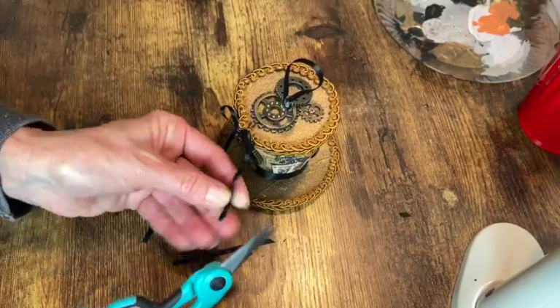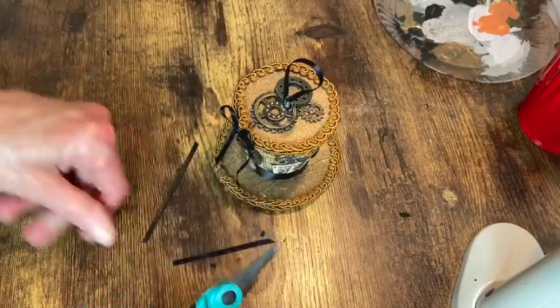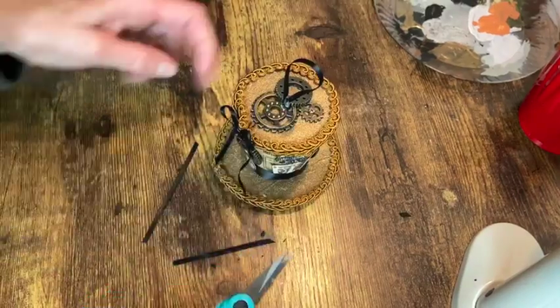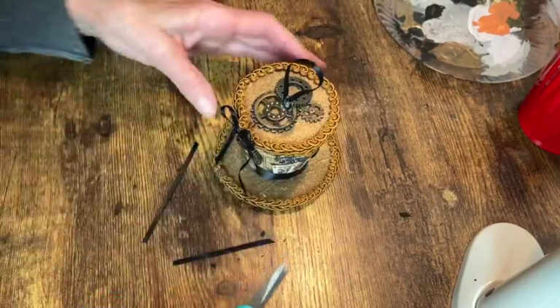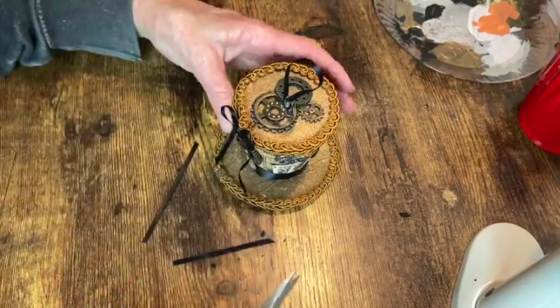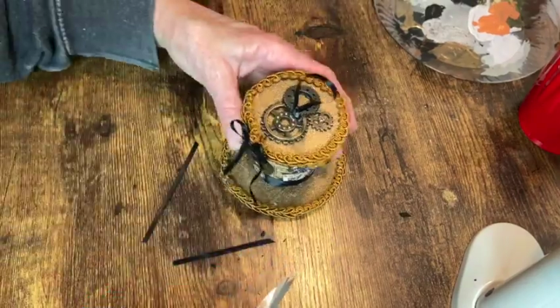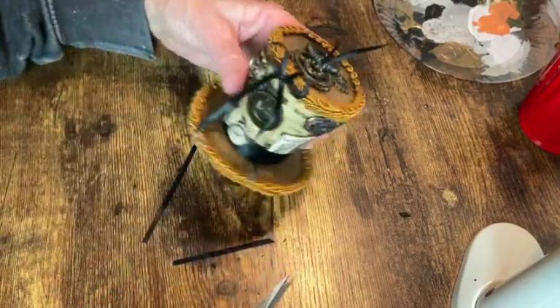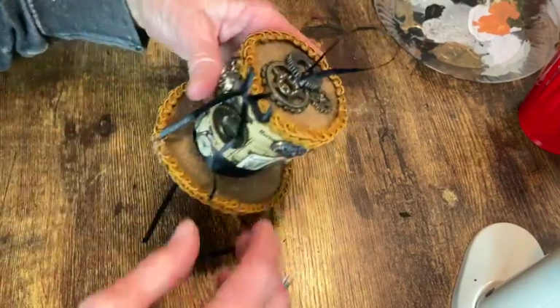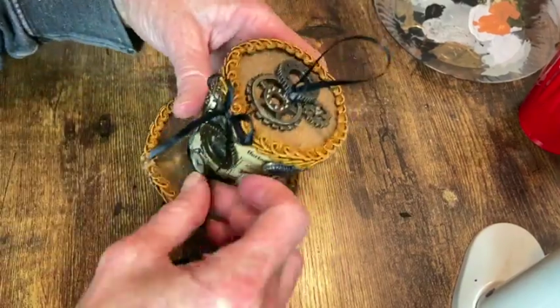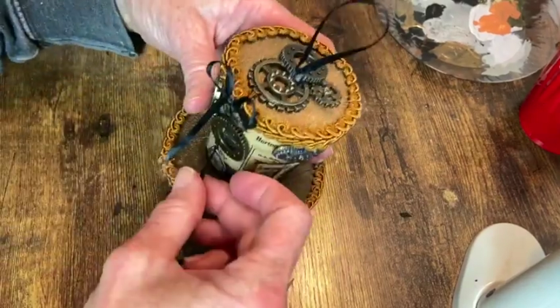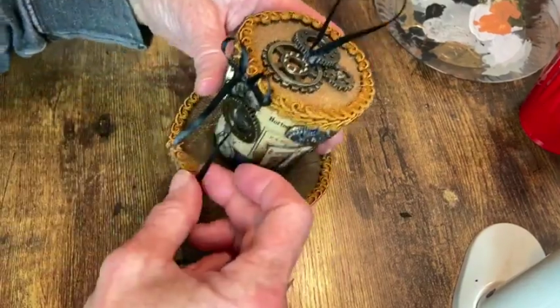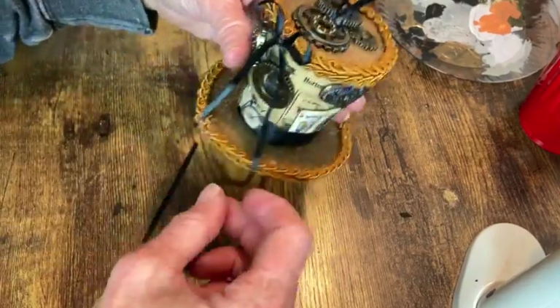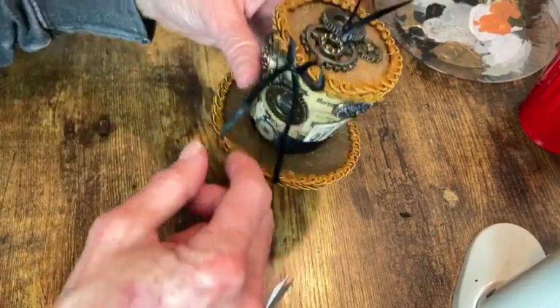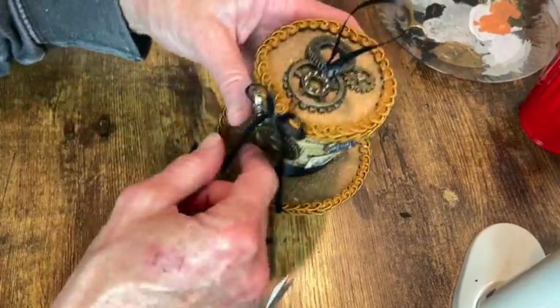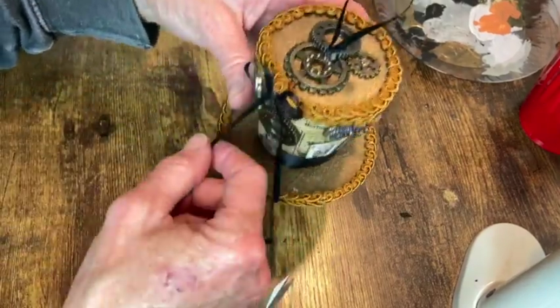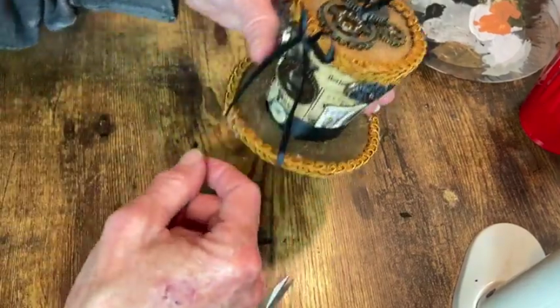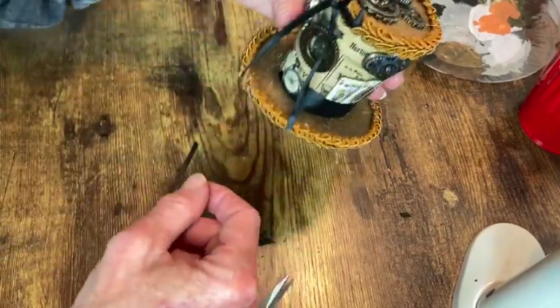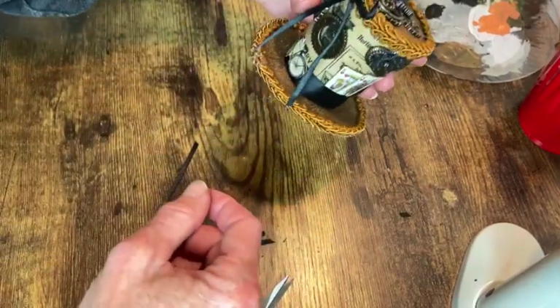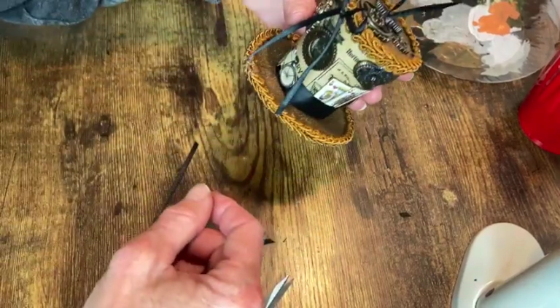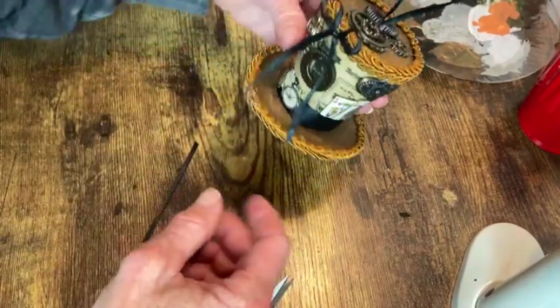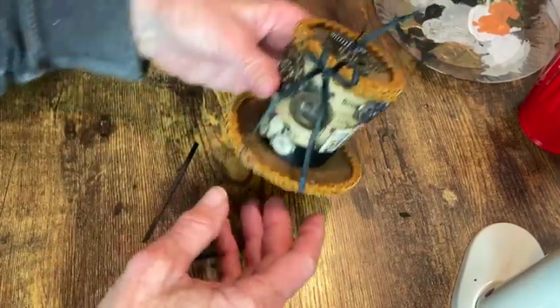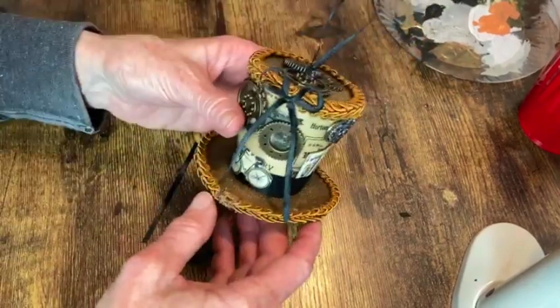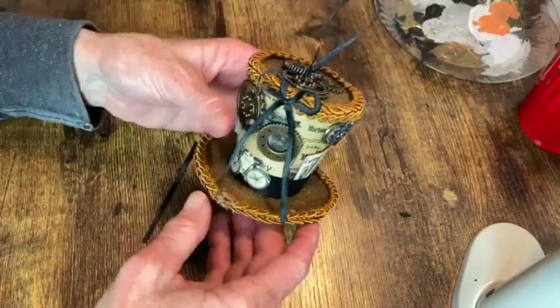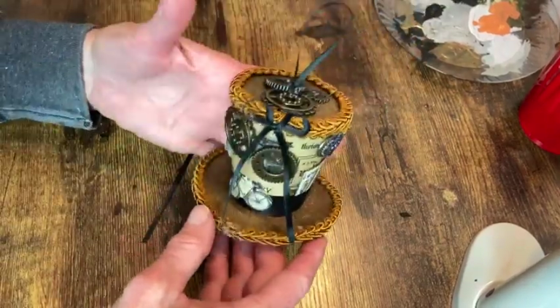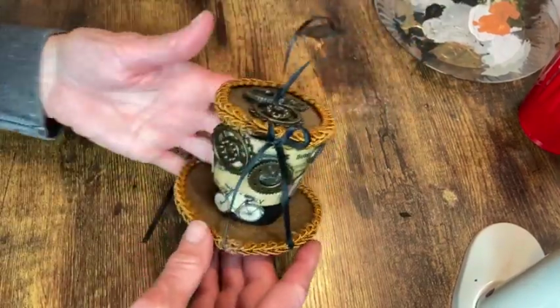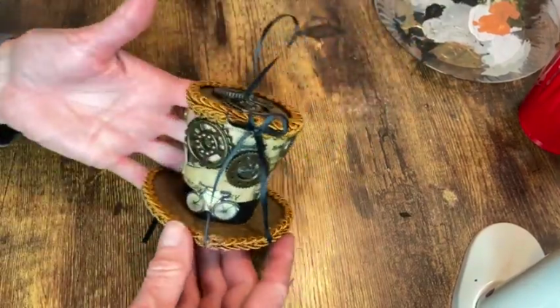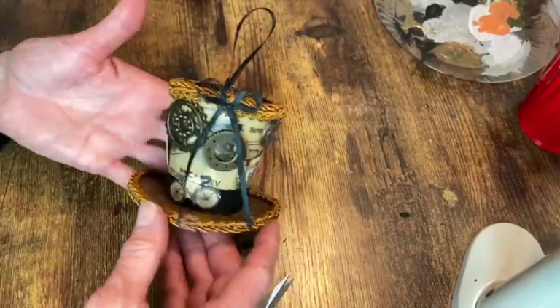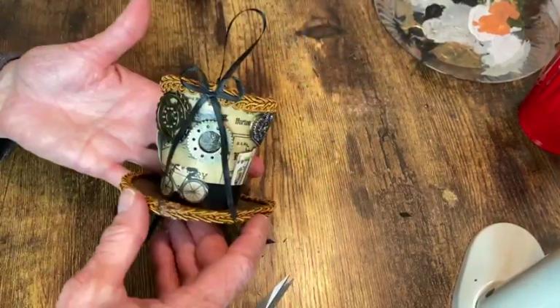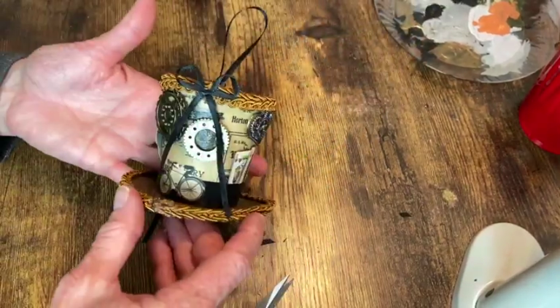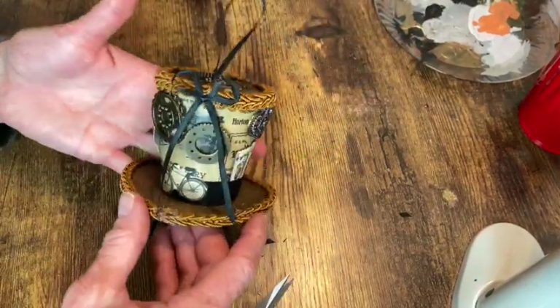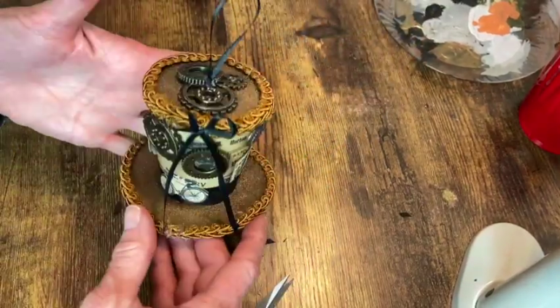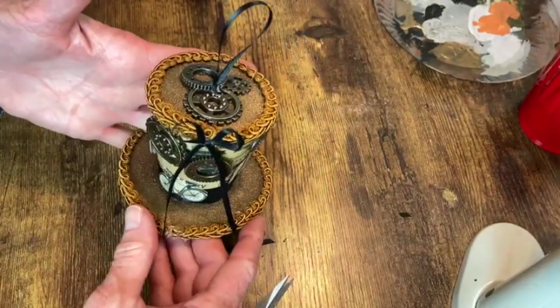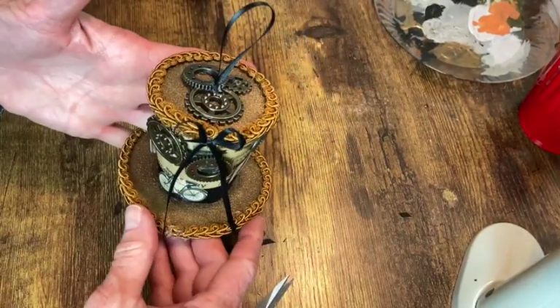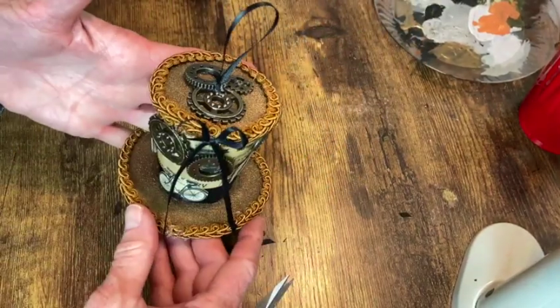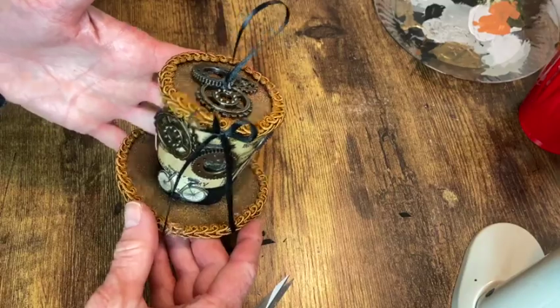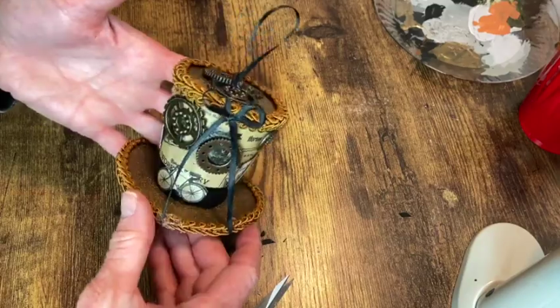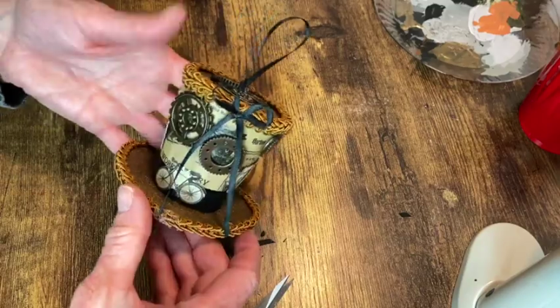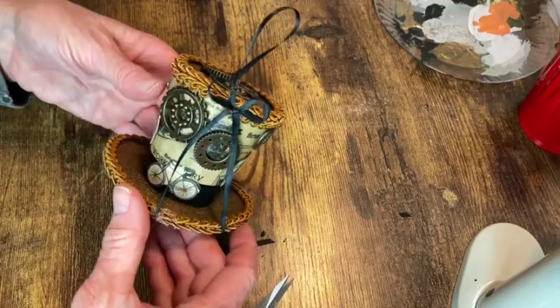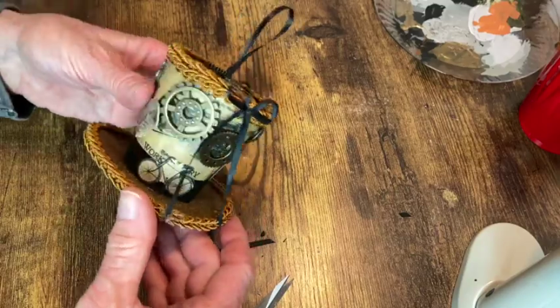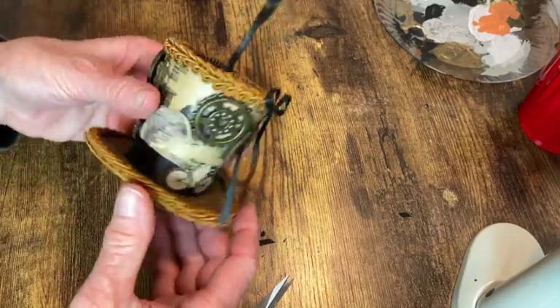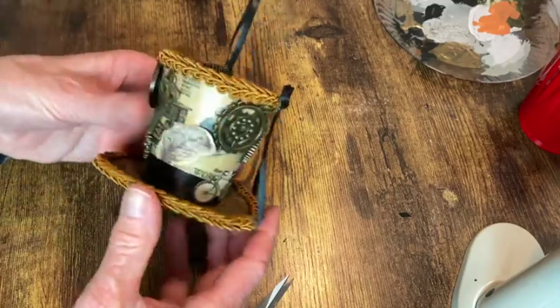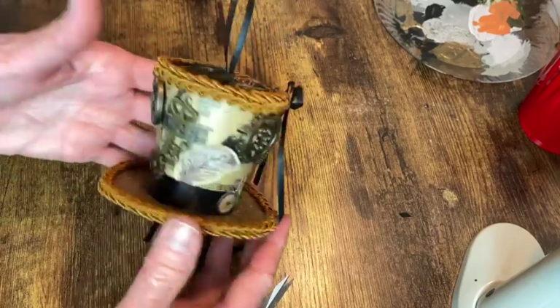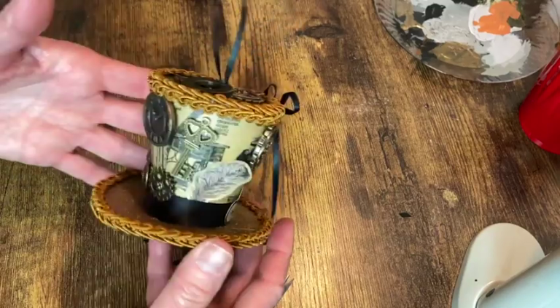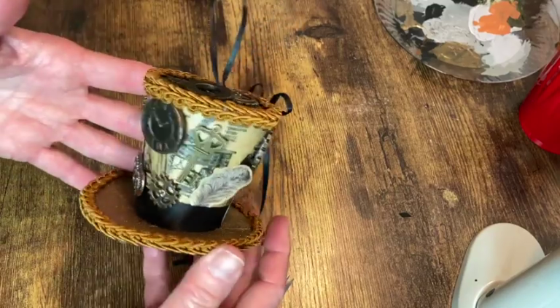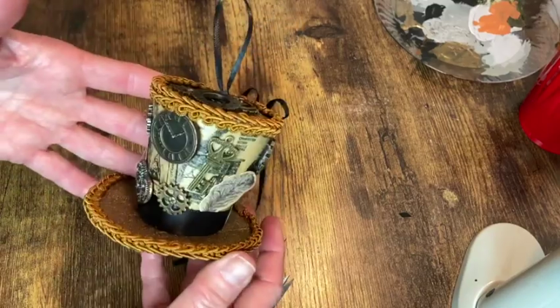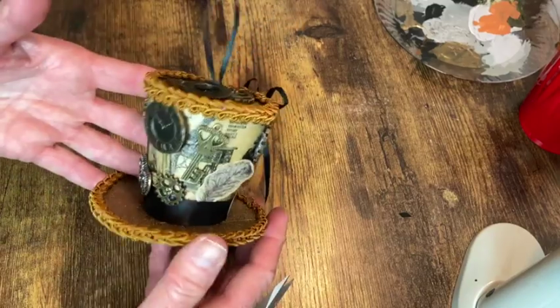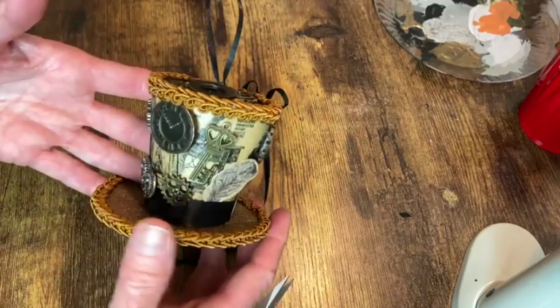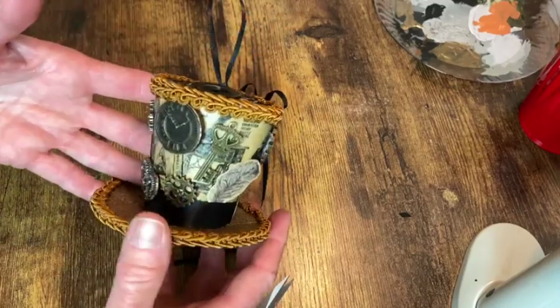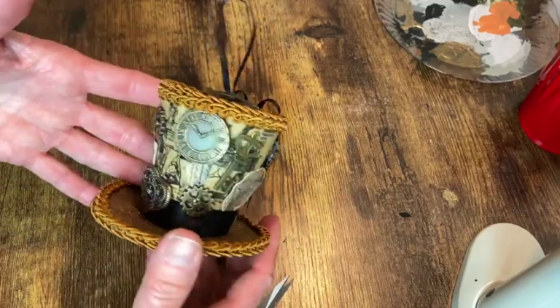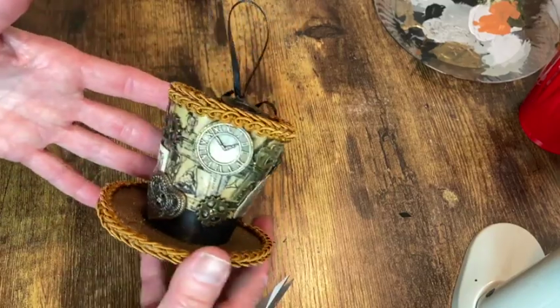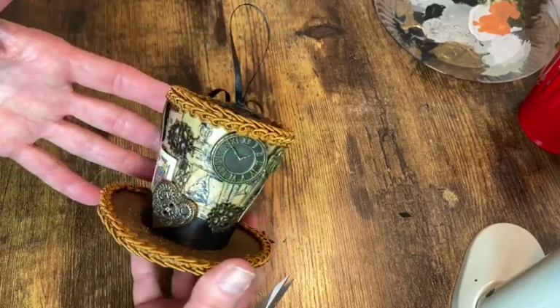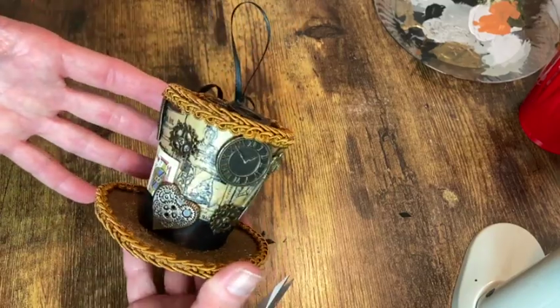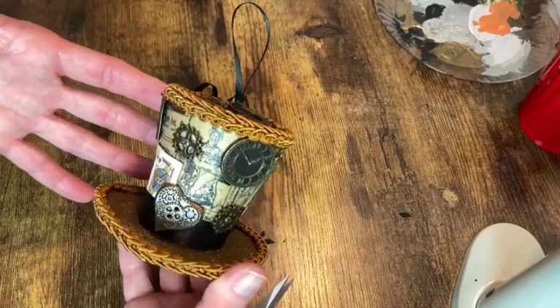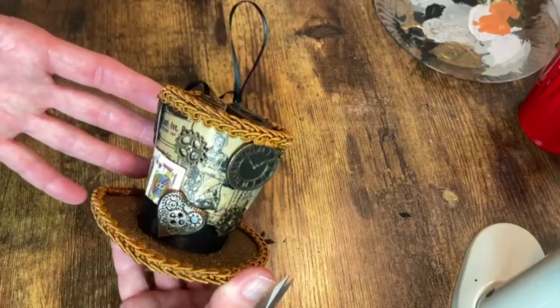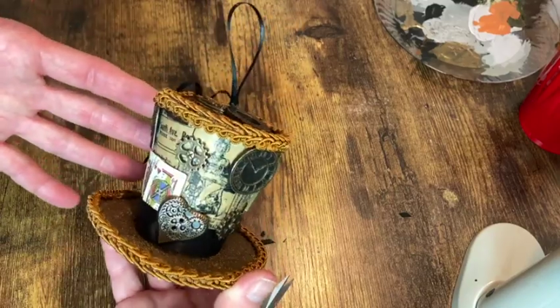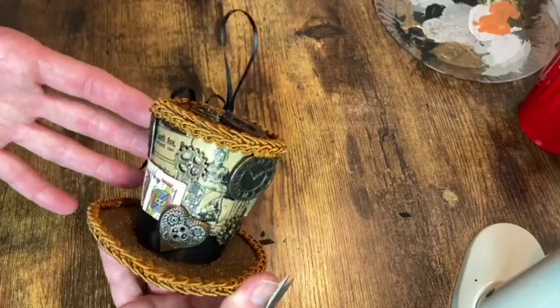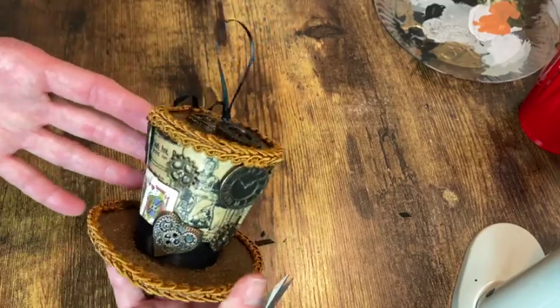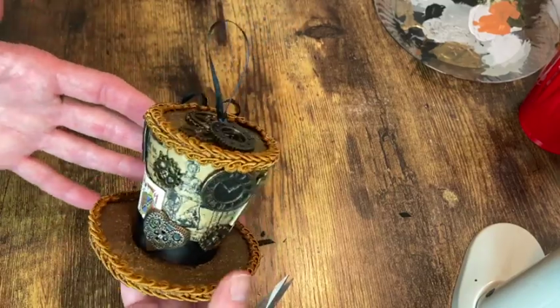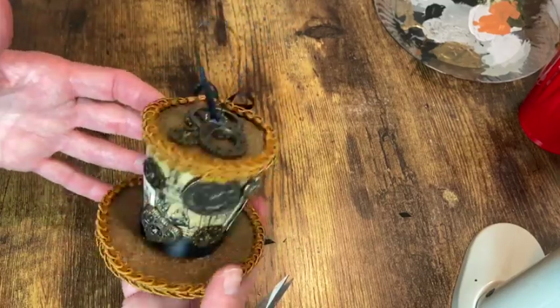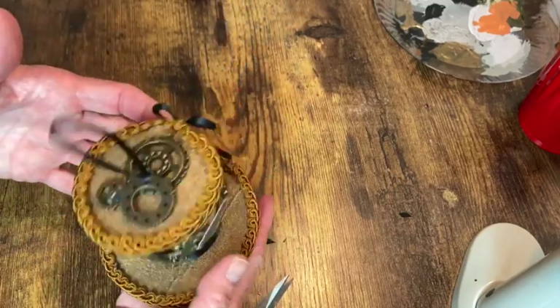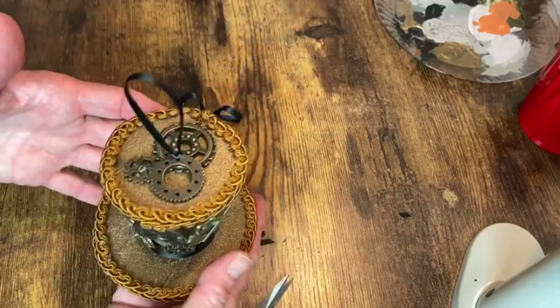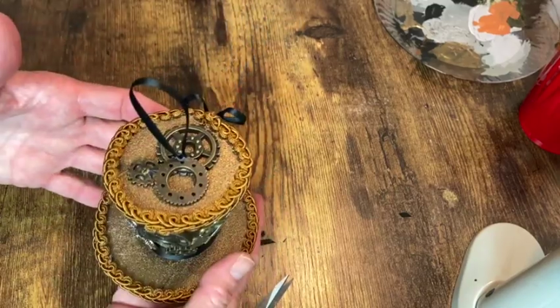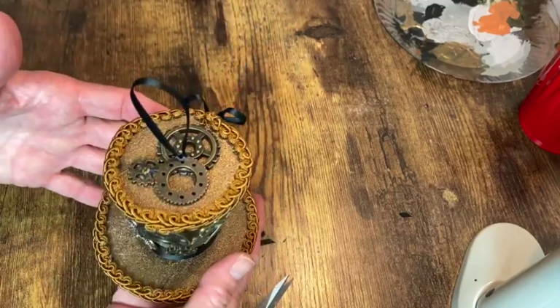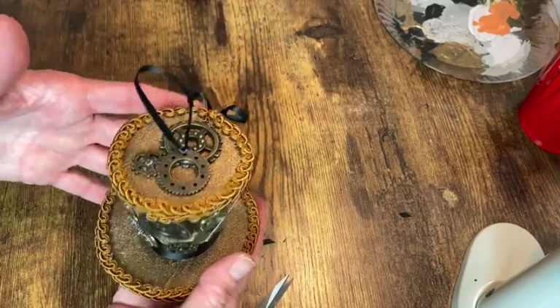And that's going to do it for the little Mad Hatter ornament. So let's take a look at how both of these steampunk ornaments turned out.